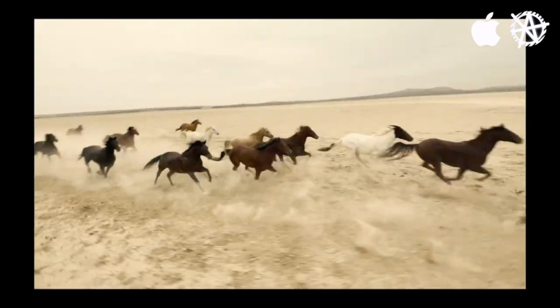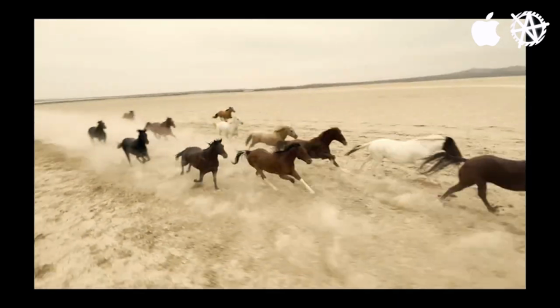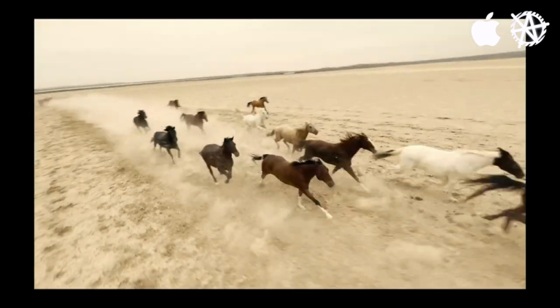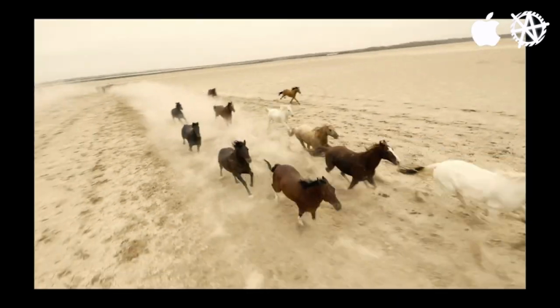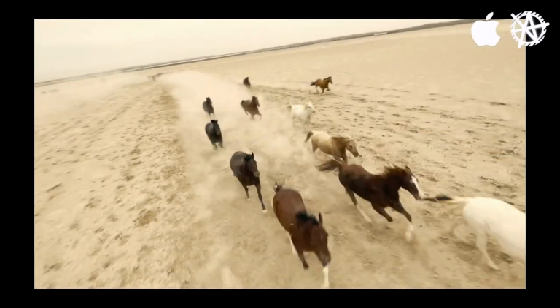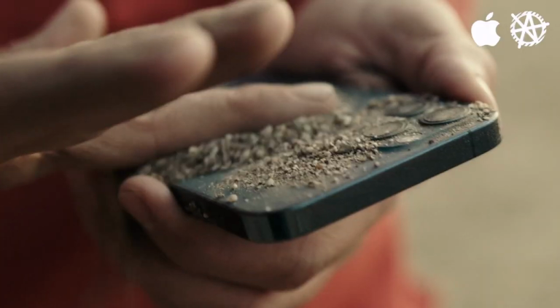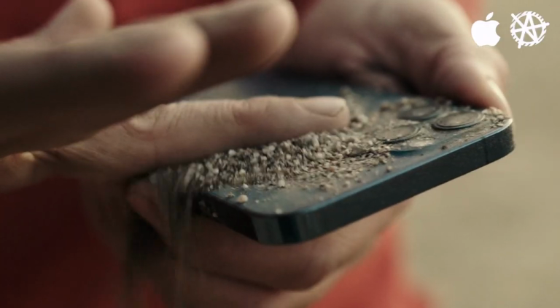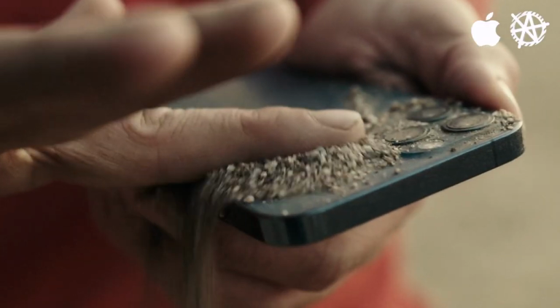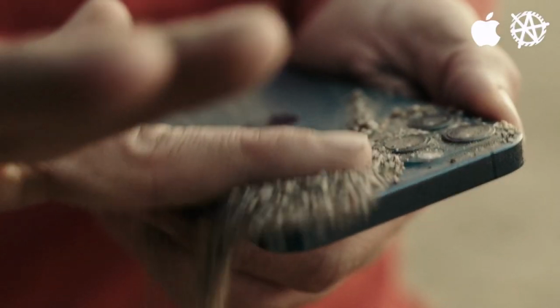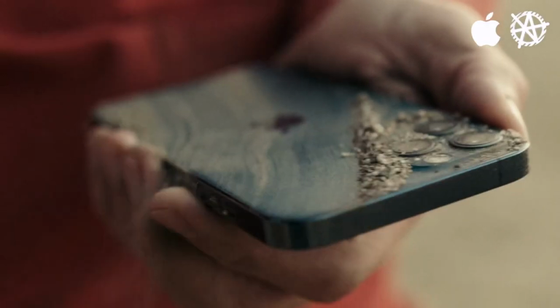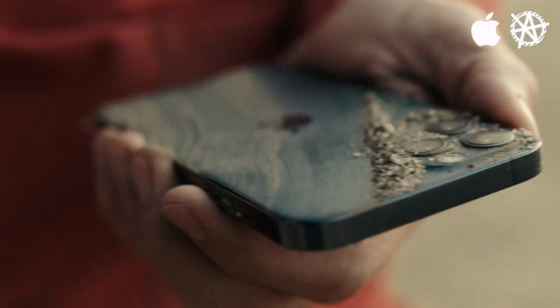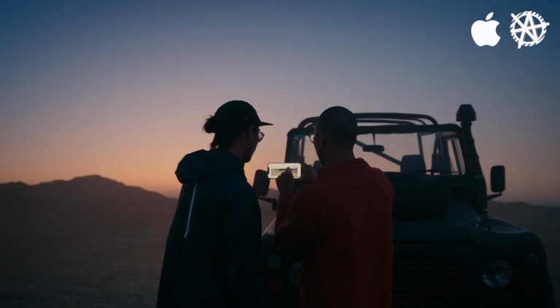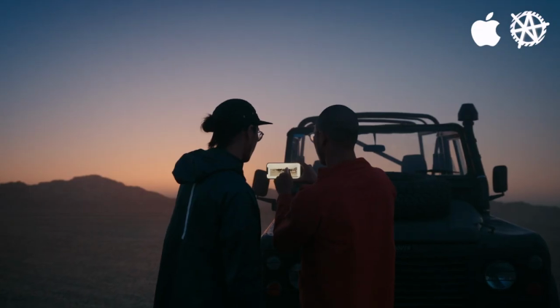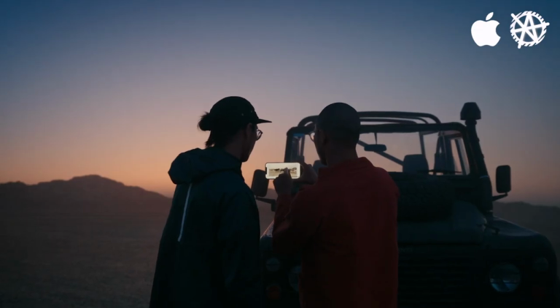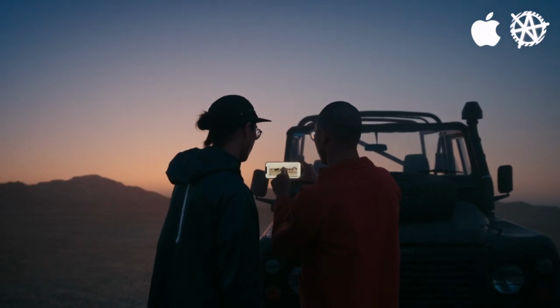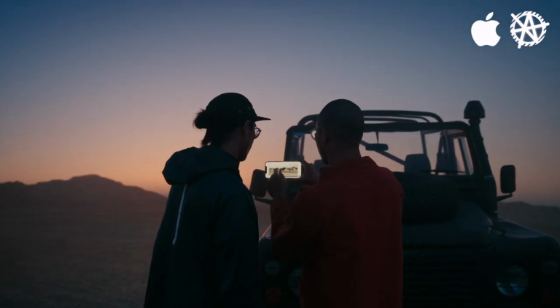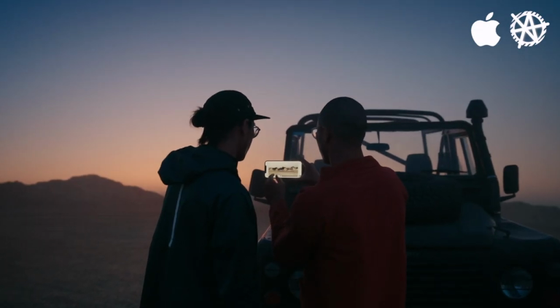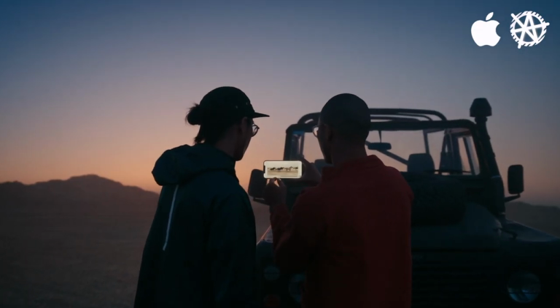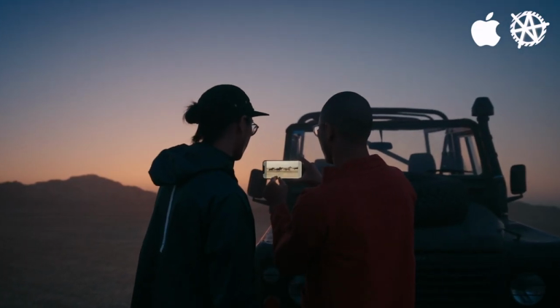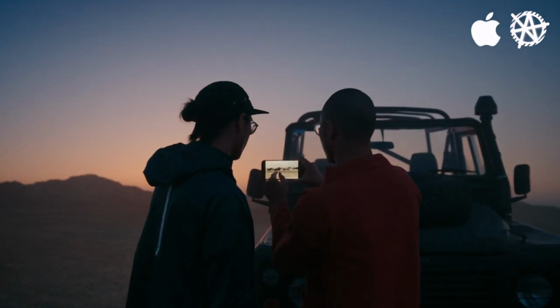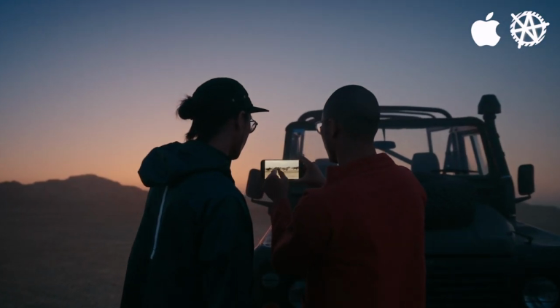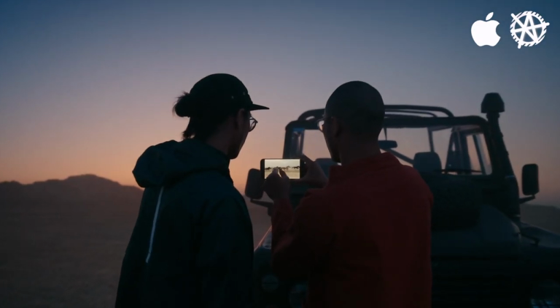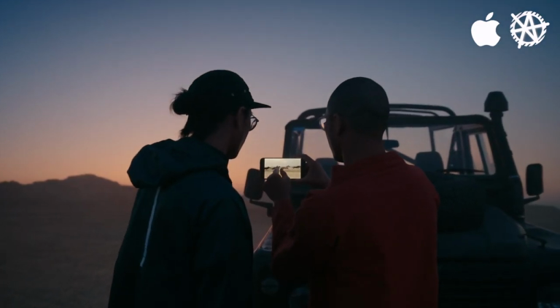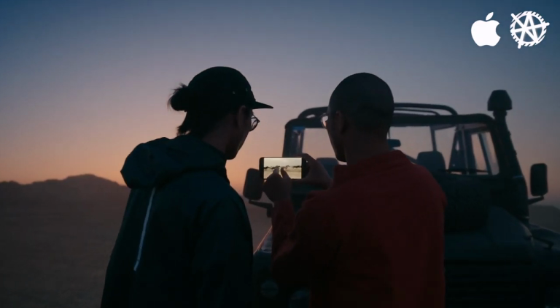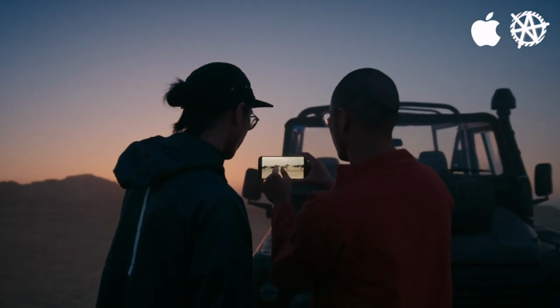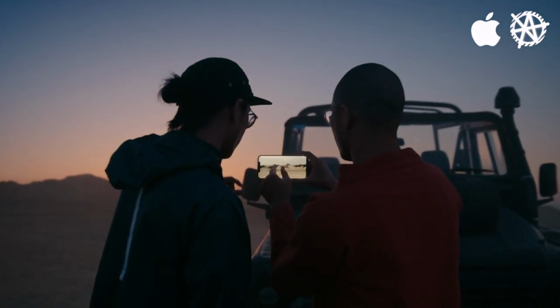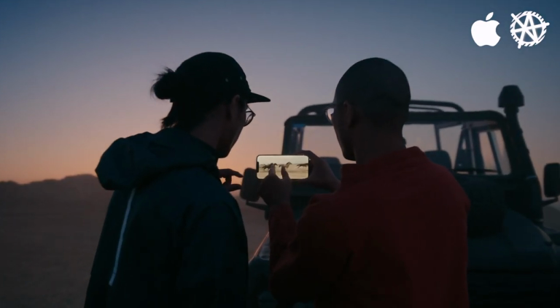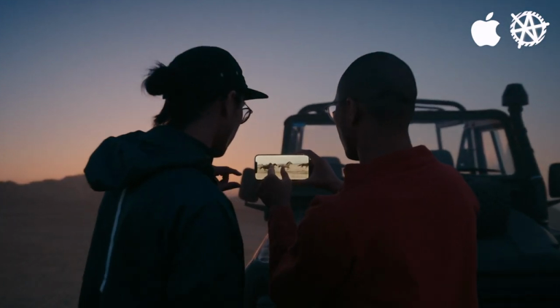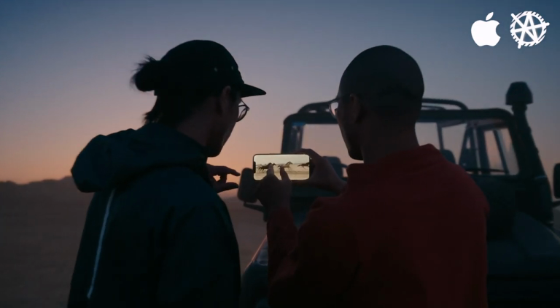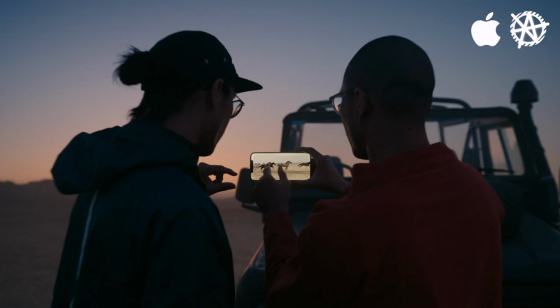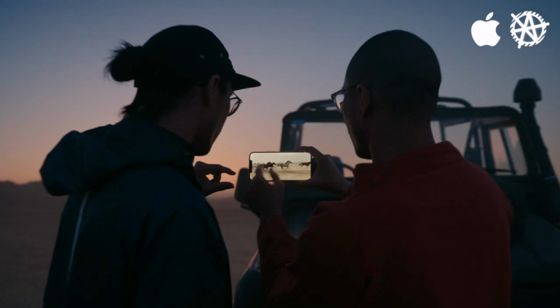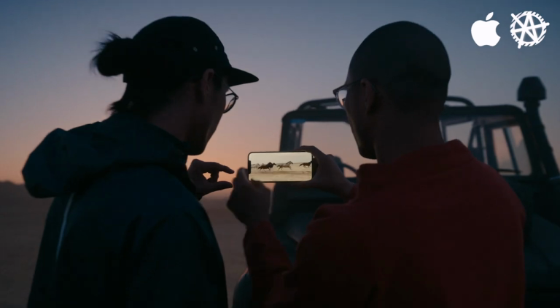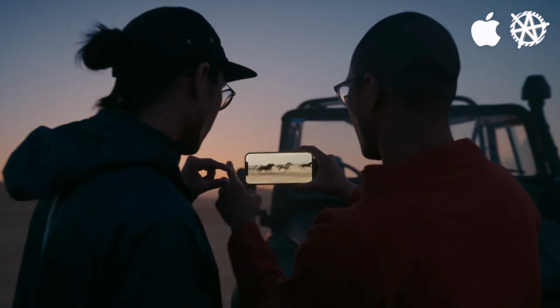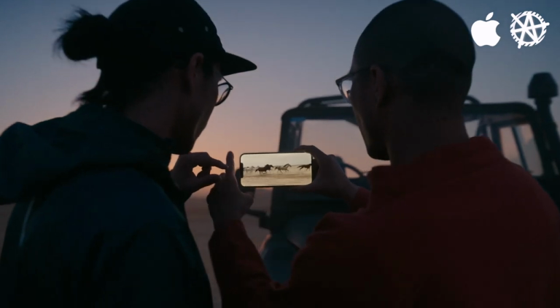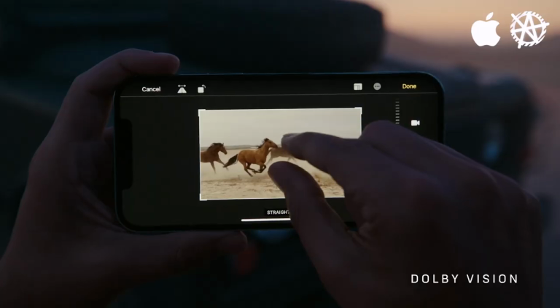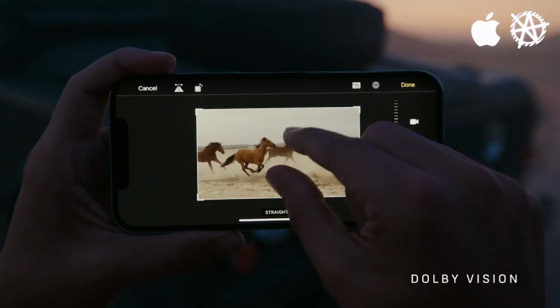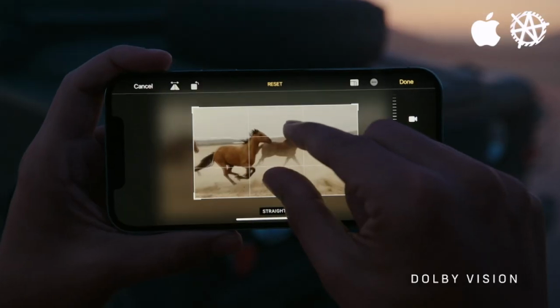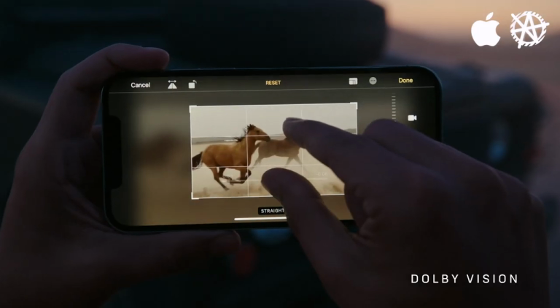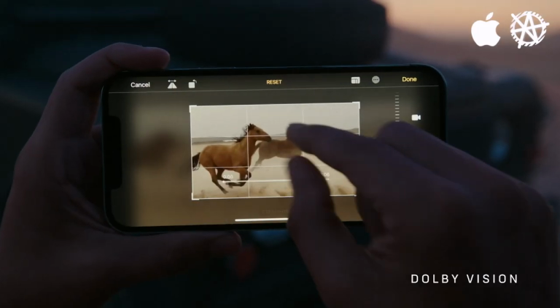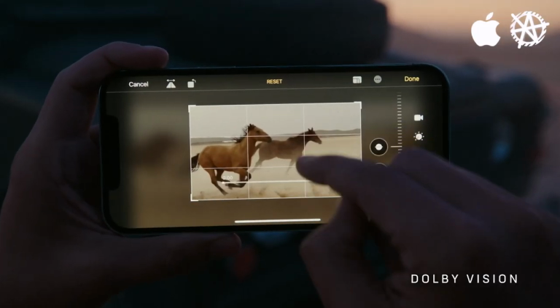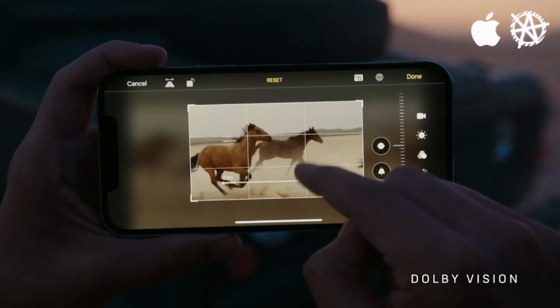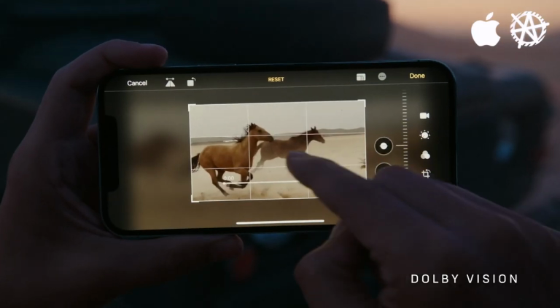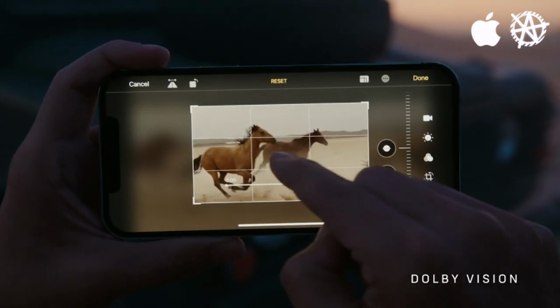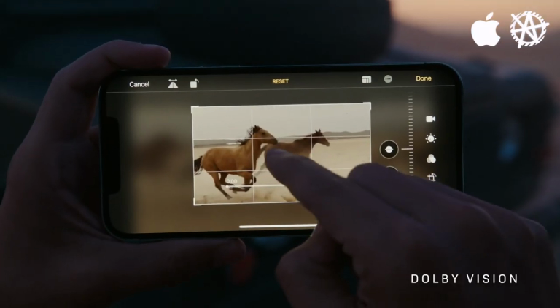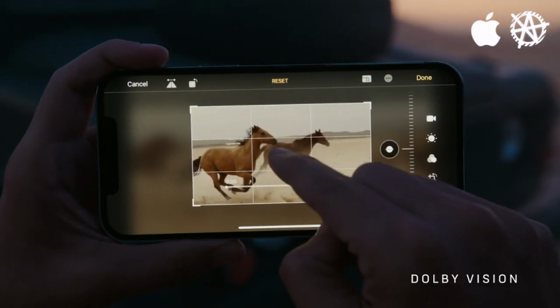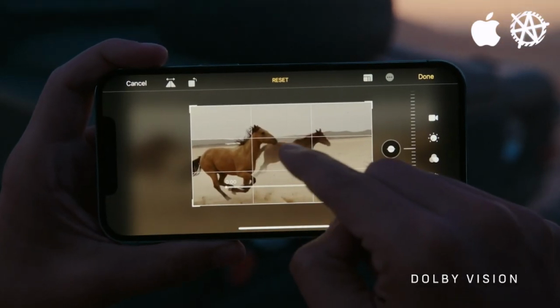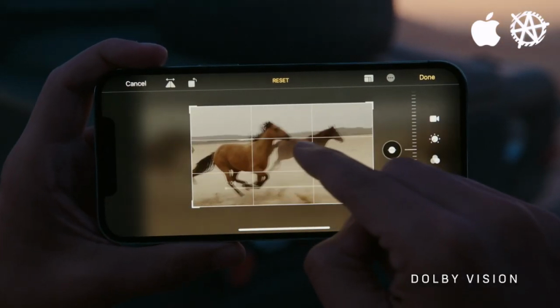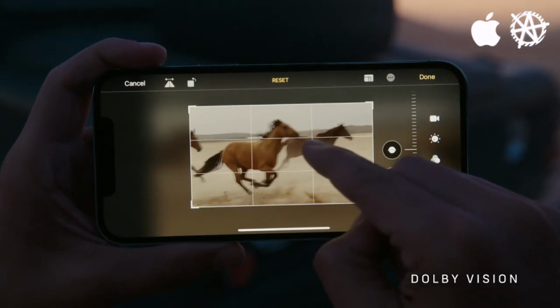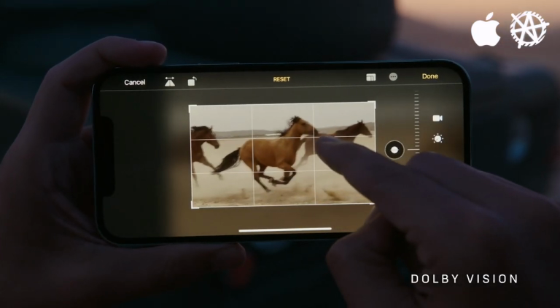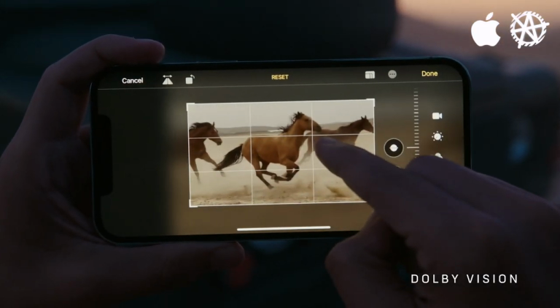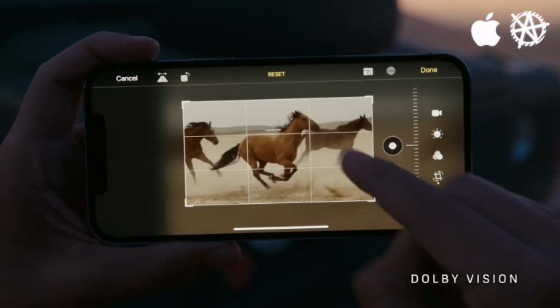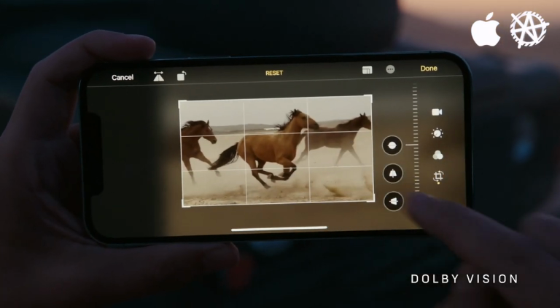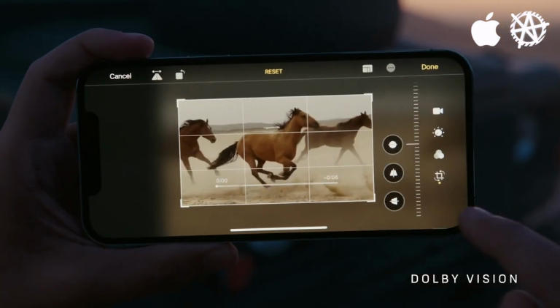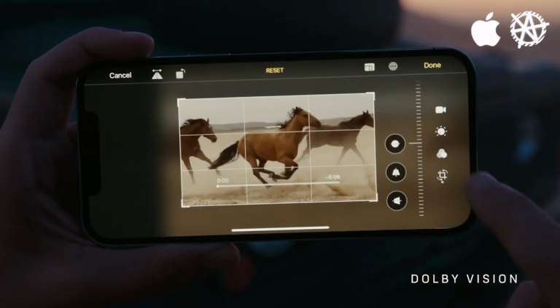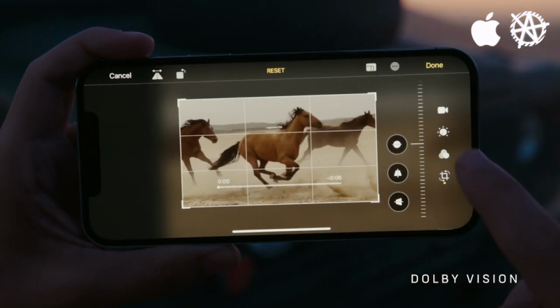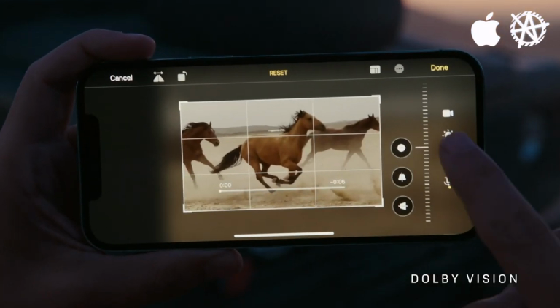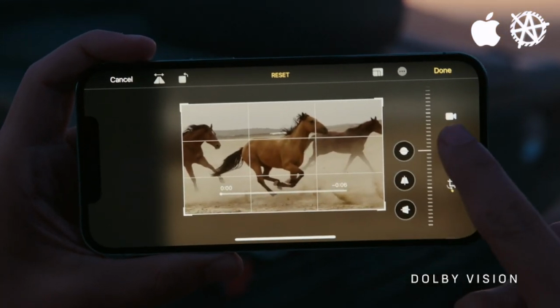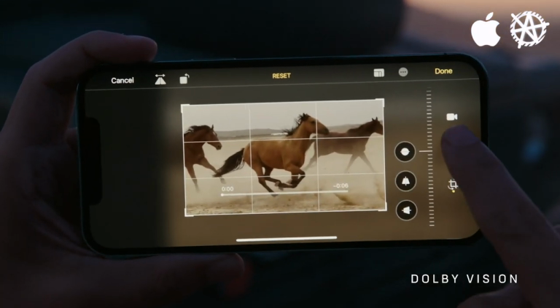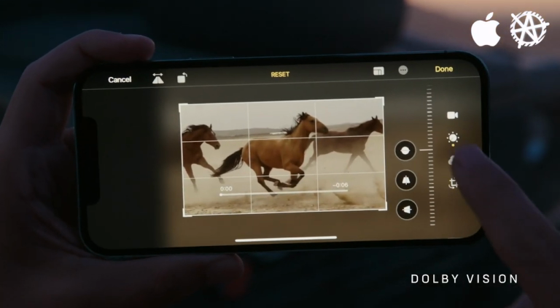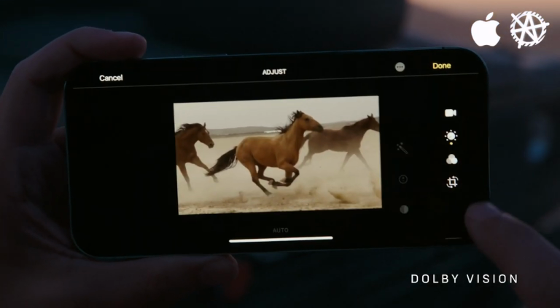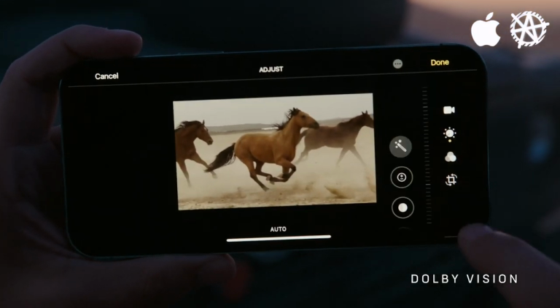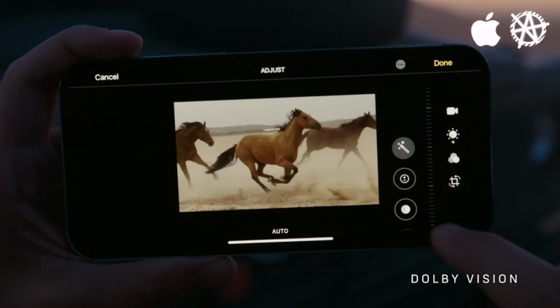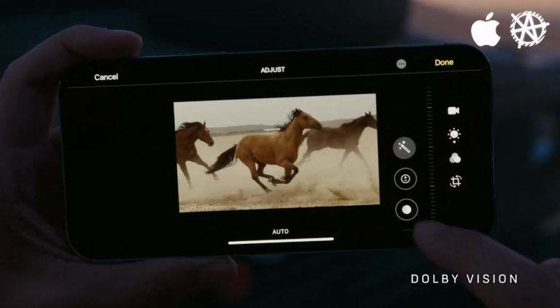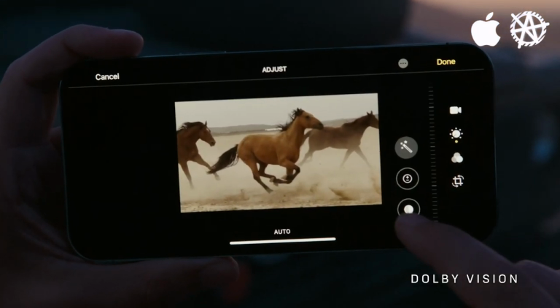It is the world's first device that can capture, playback, and edit 10-bit HDR footage — which, okay, yeah, that is kind of impressive.